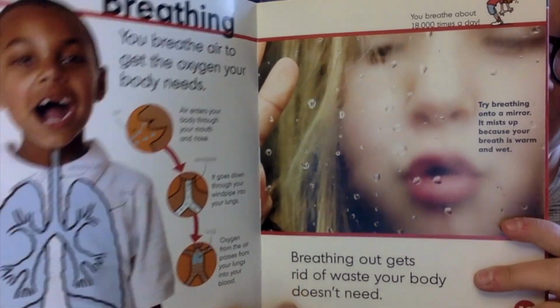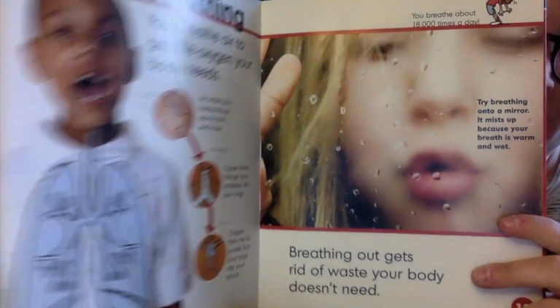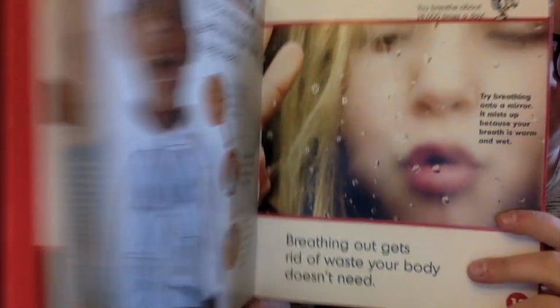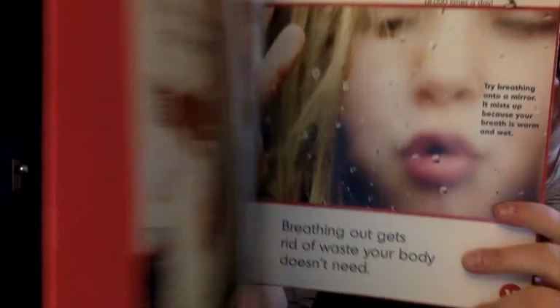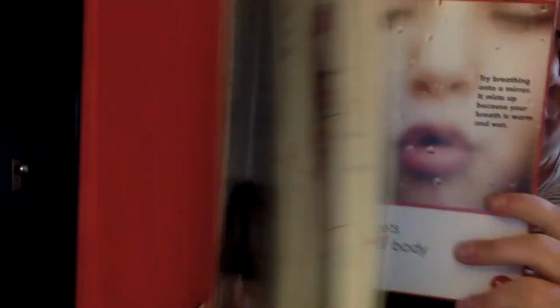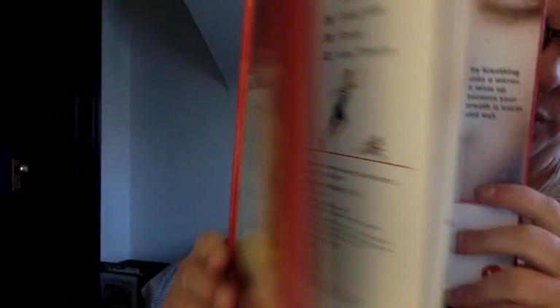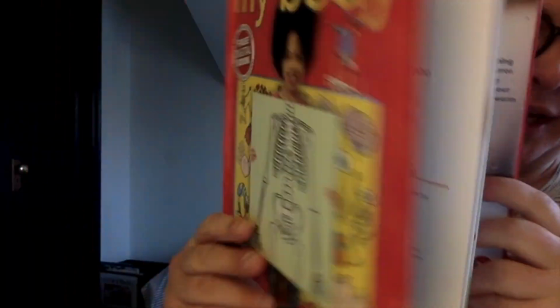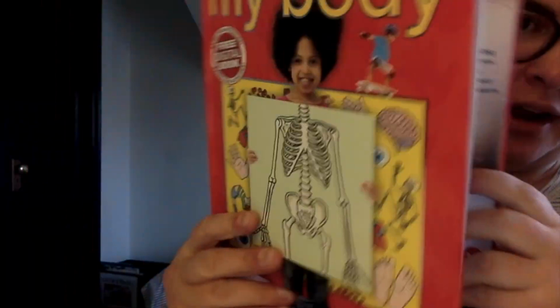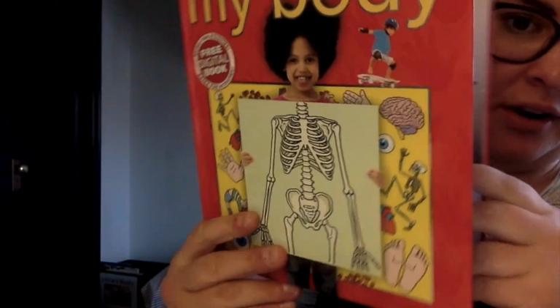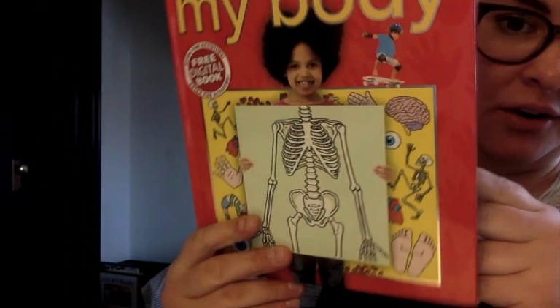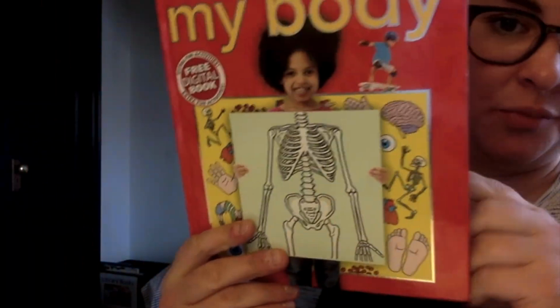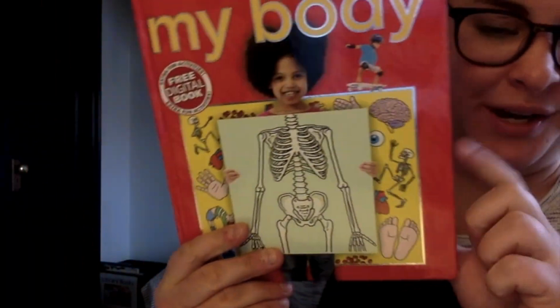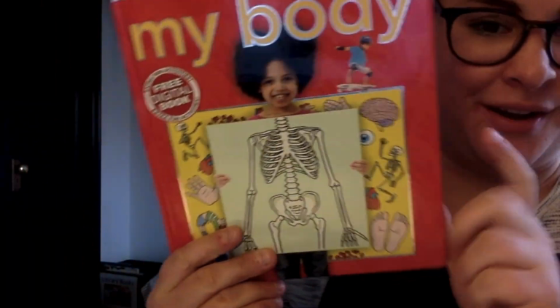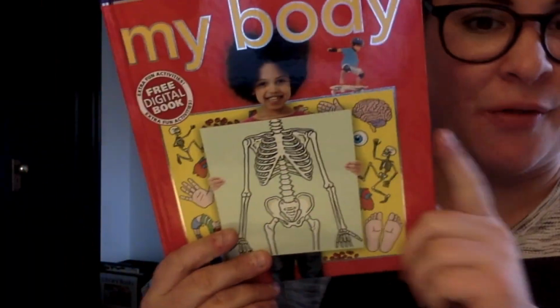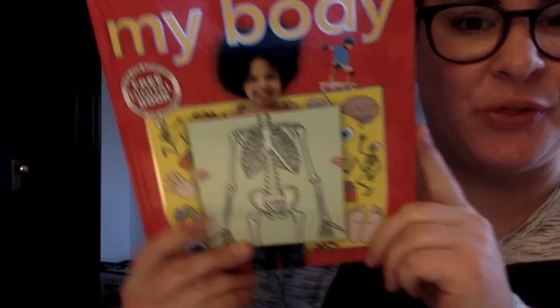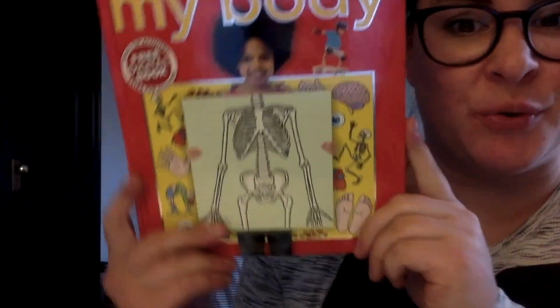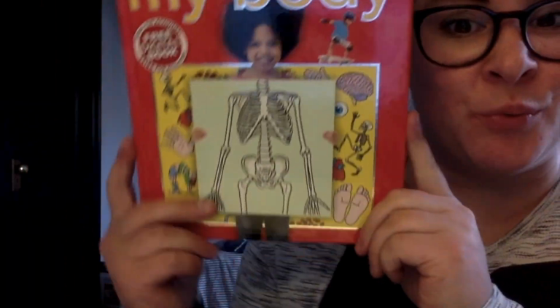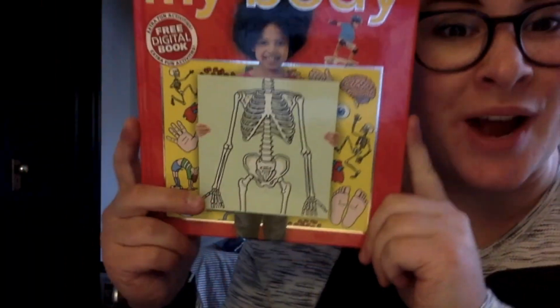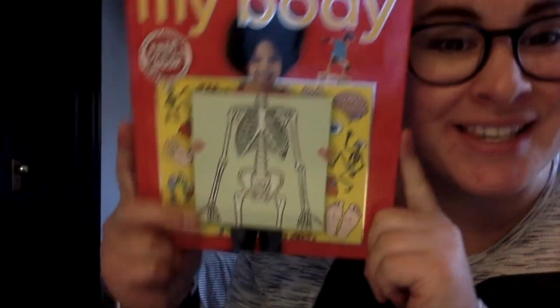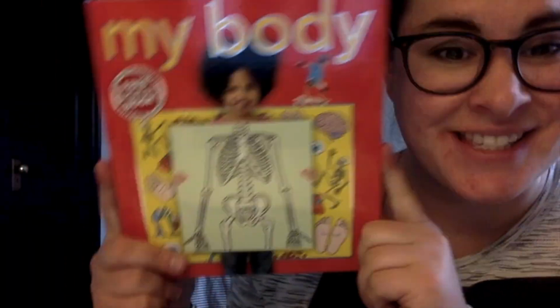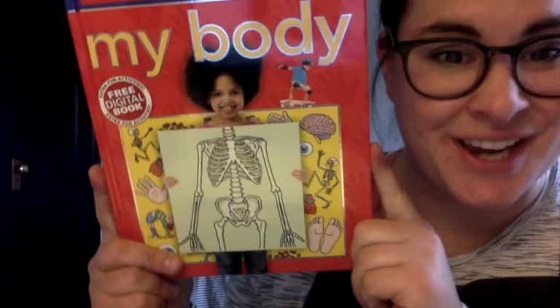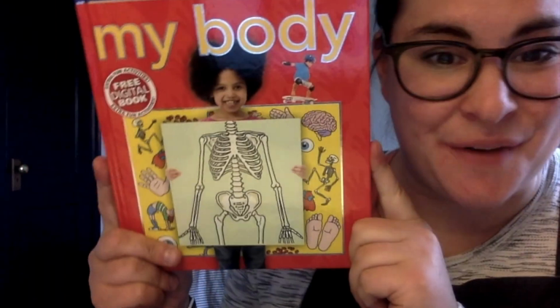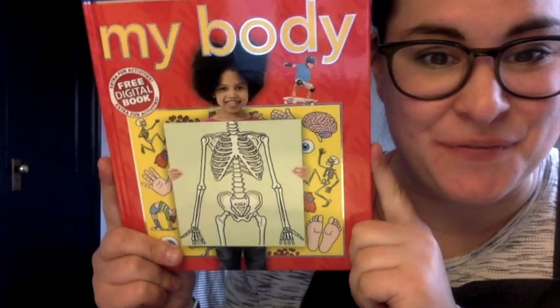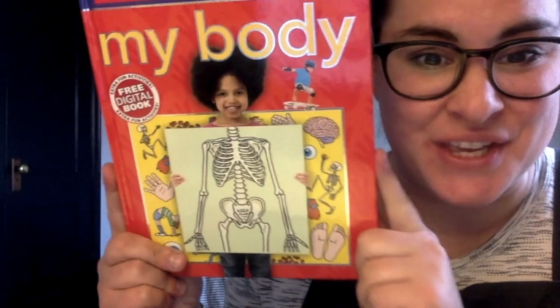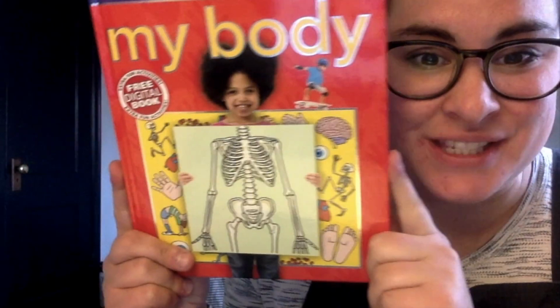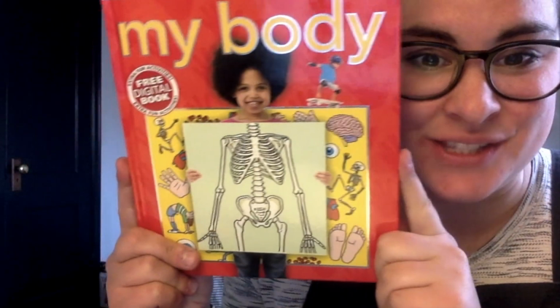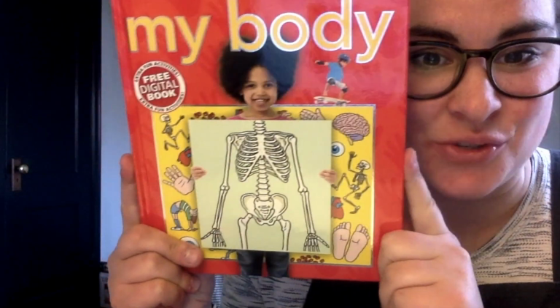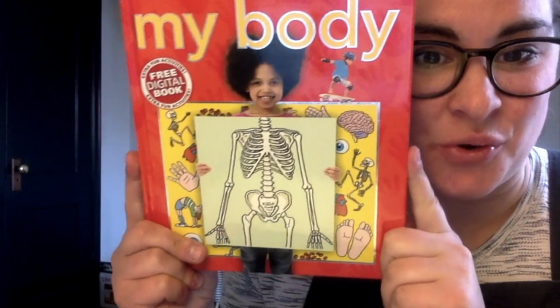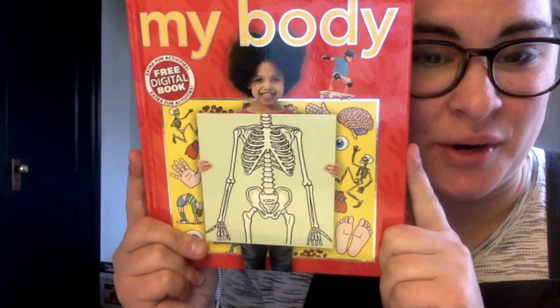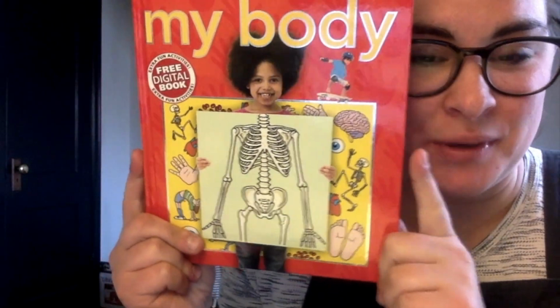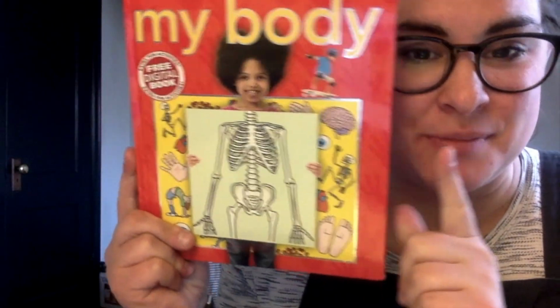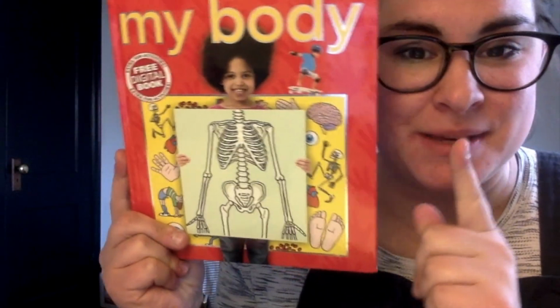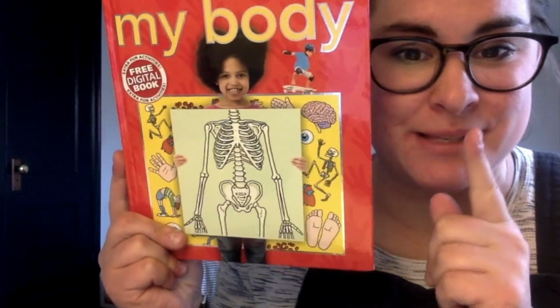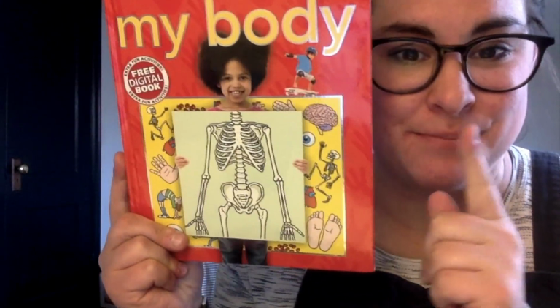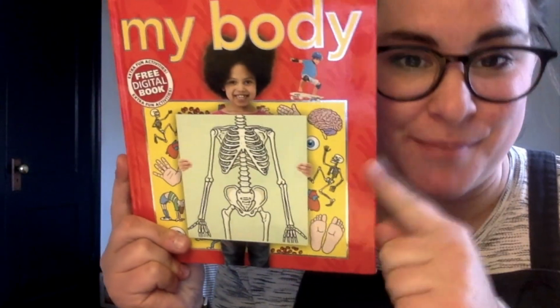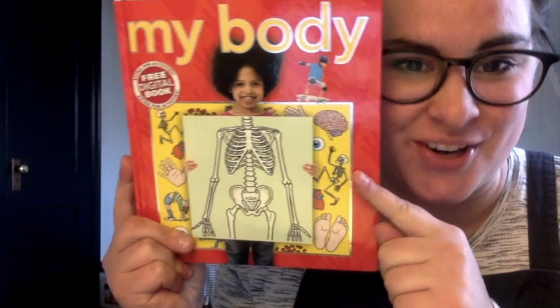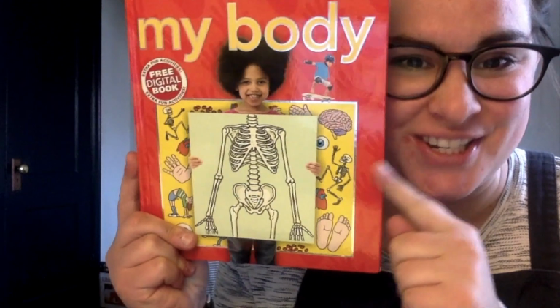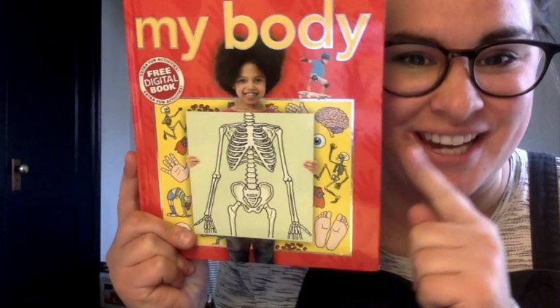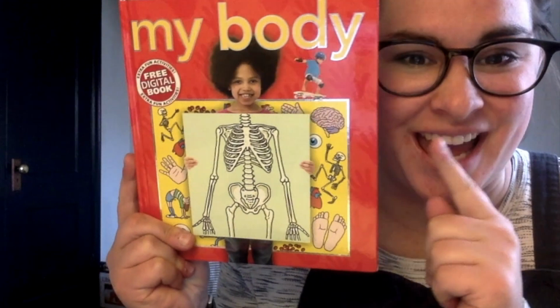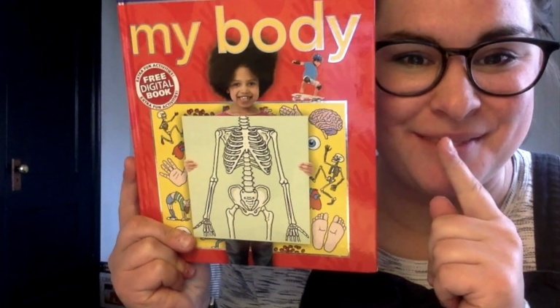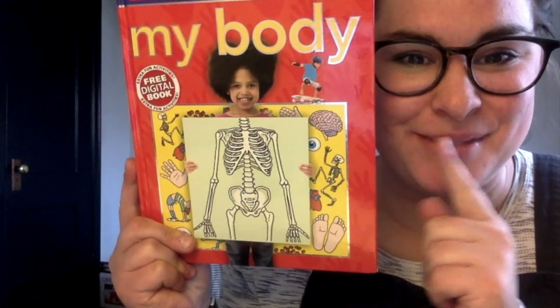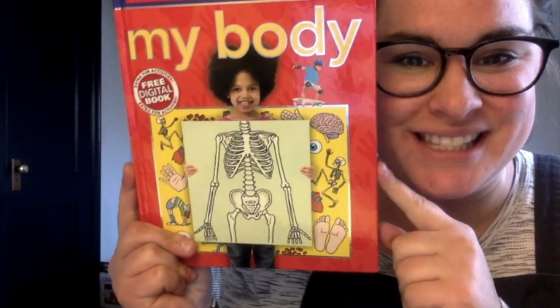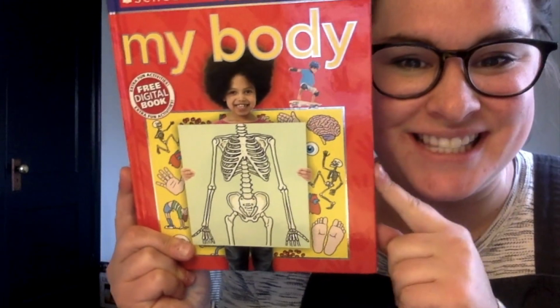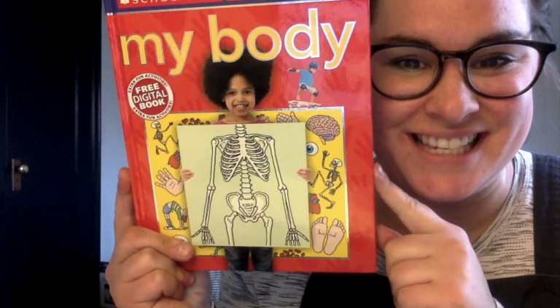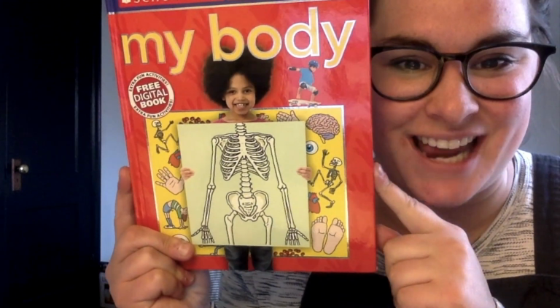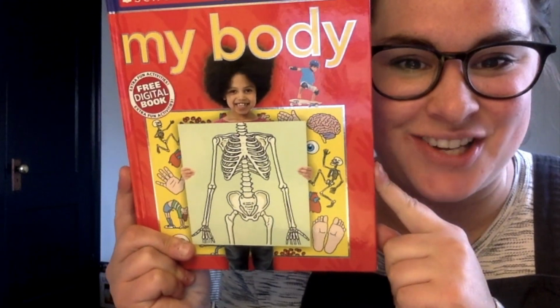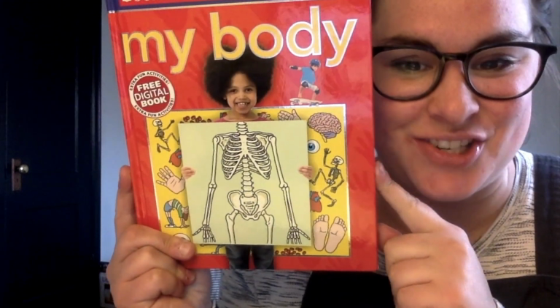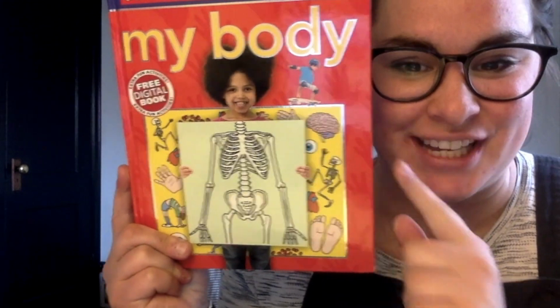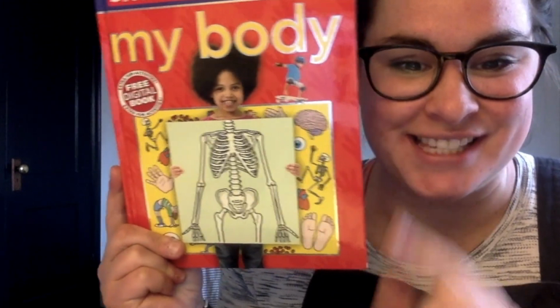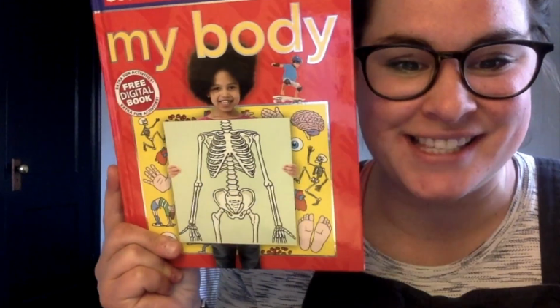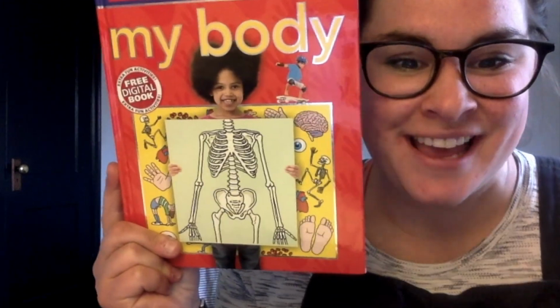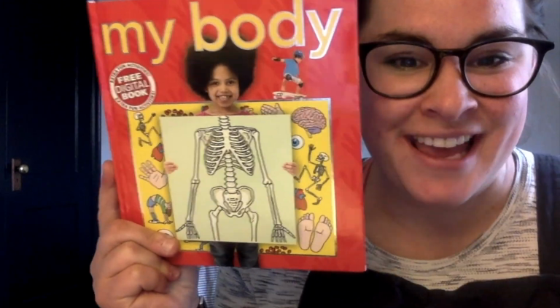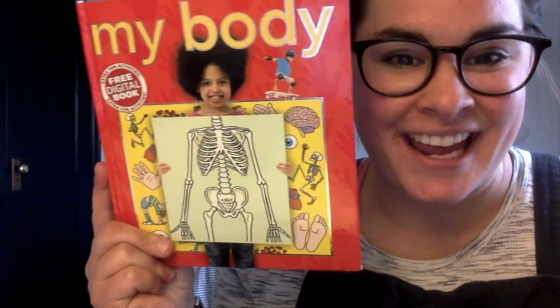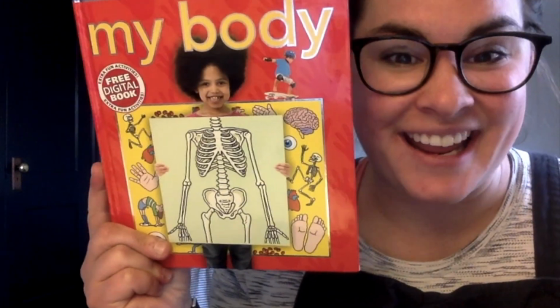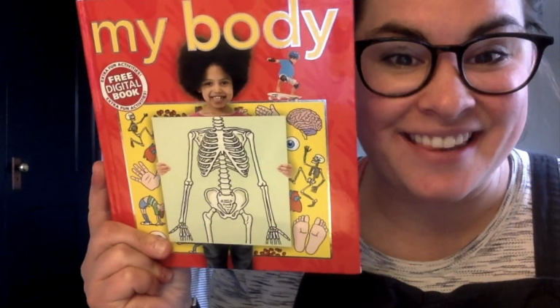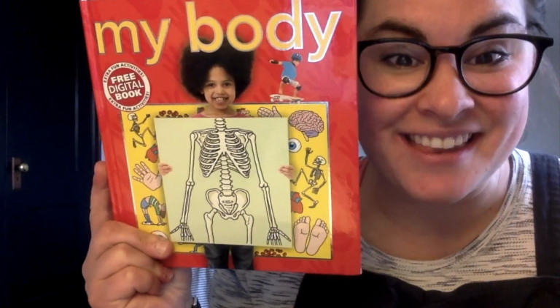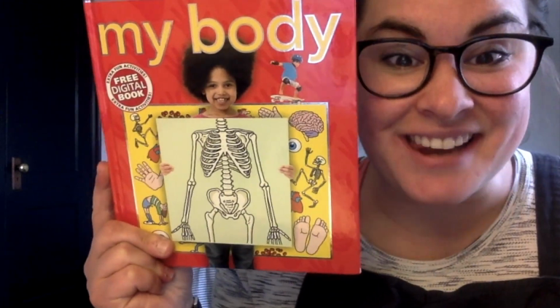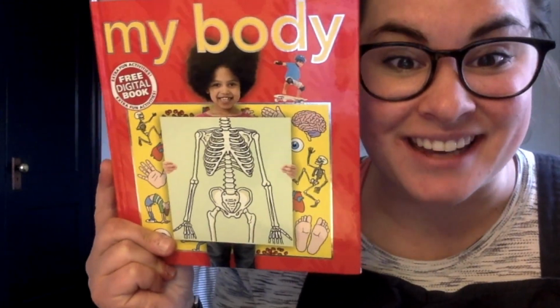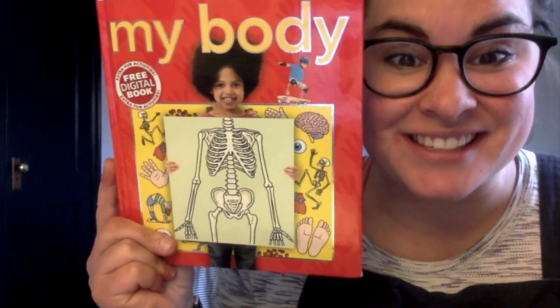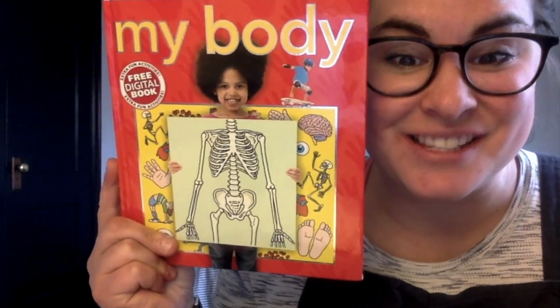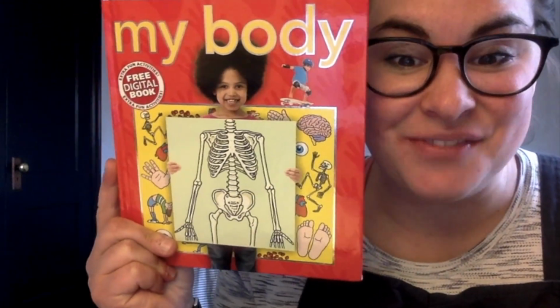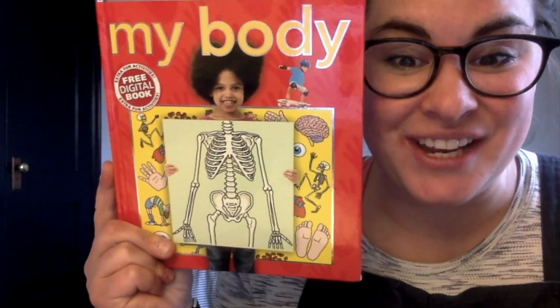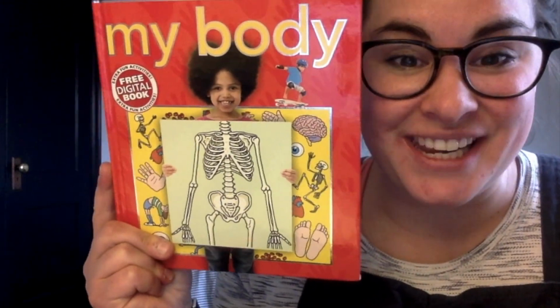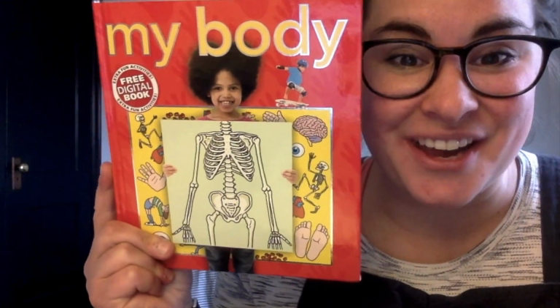We are going to read the rest of this story with Ms. Martin and Ms. Dengis in the next video.